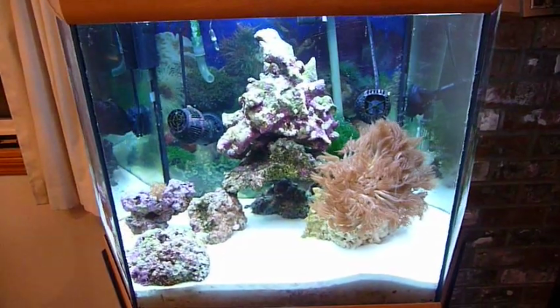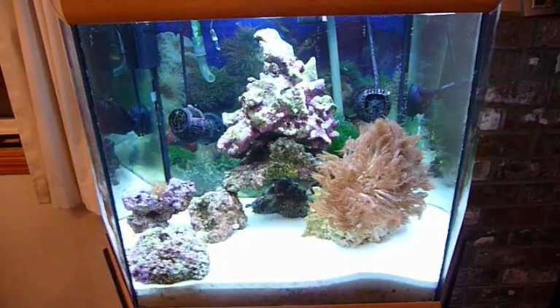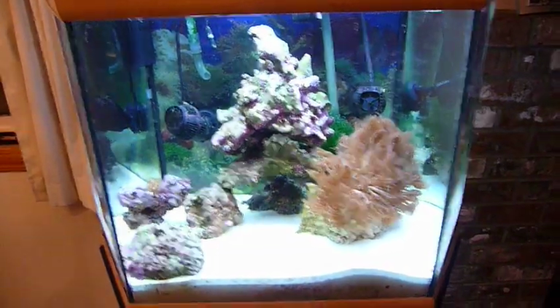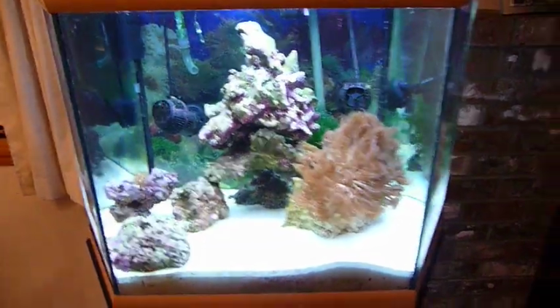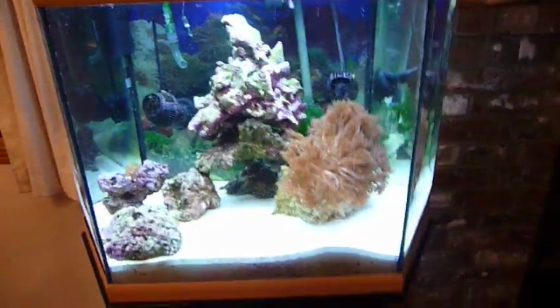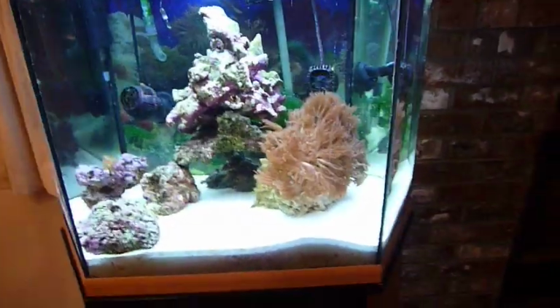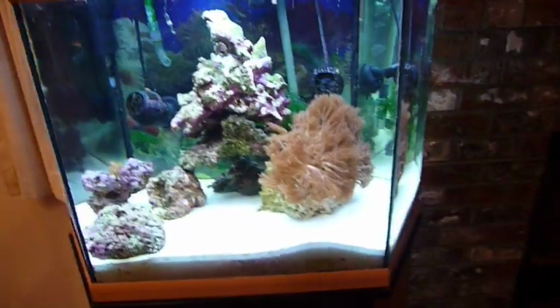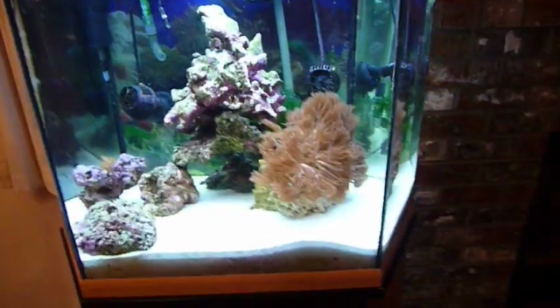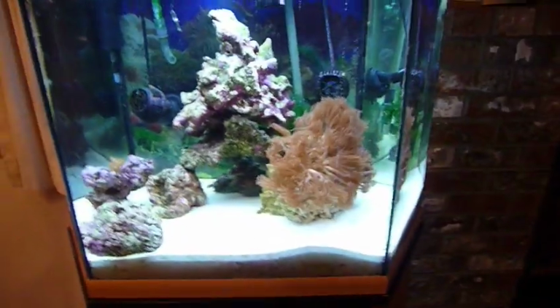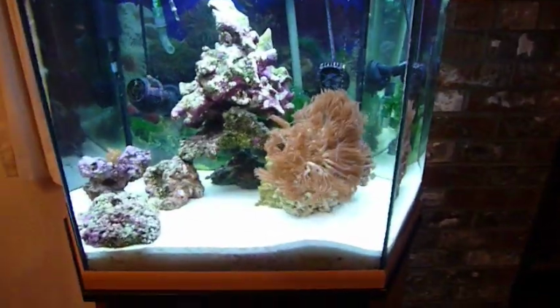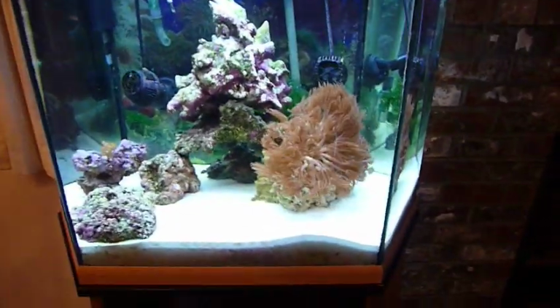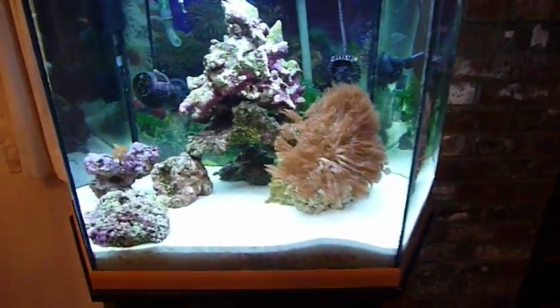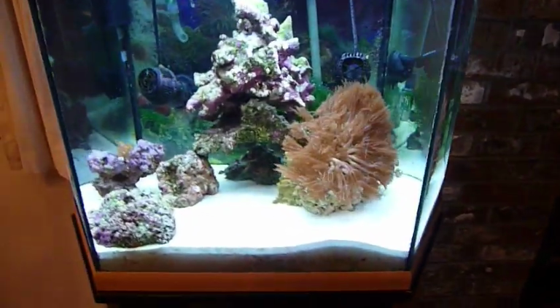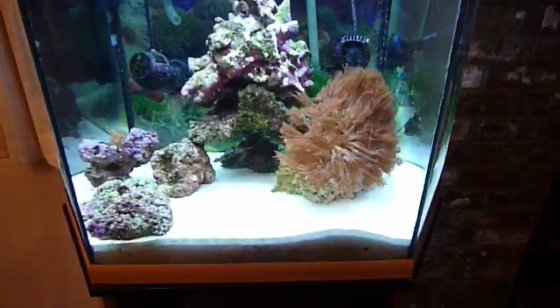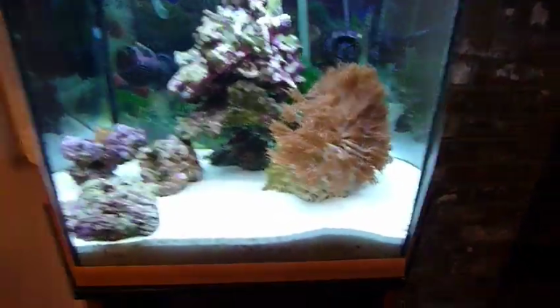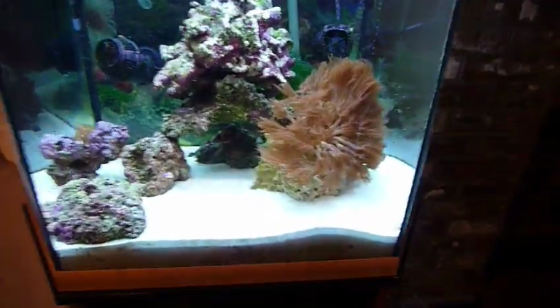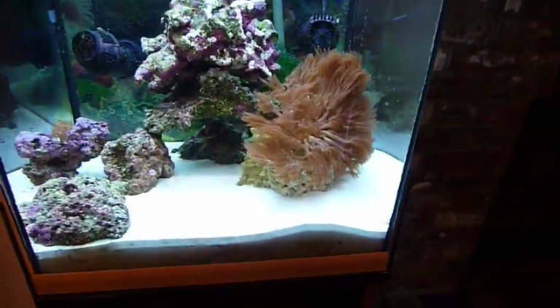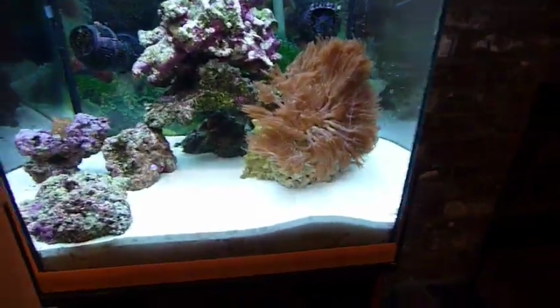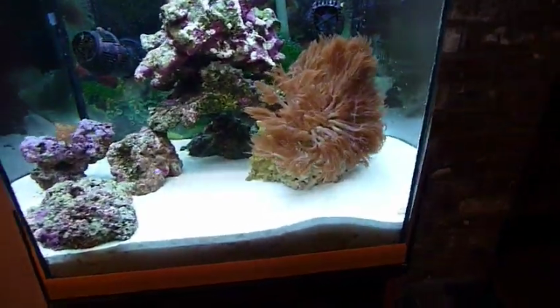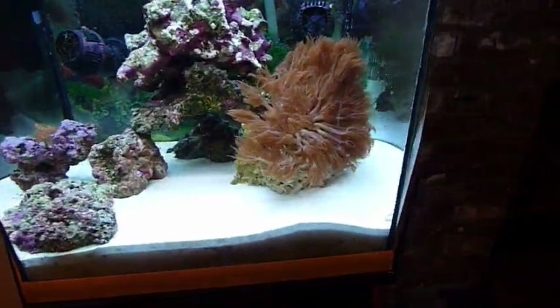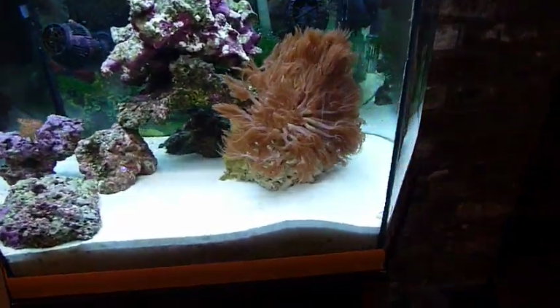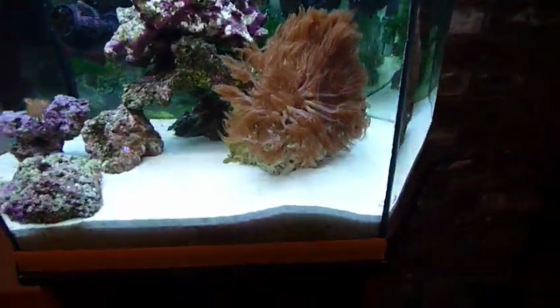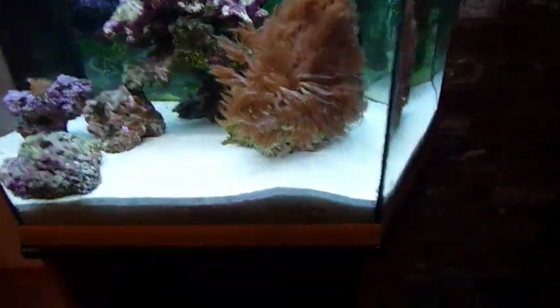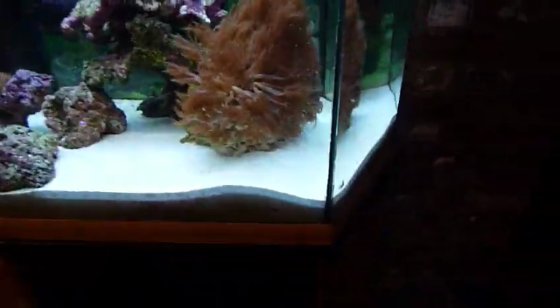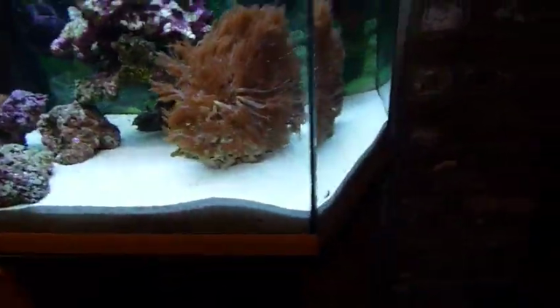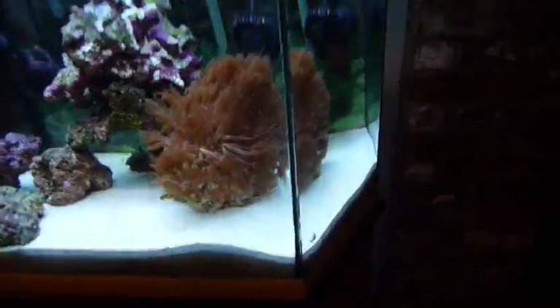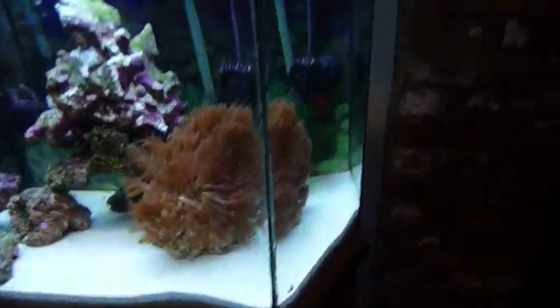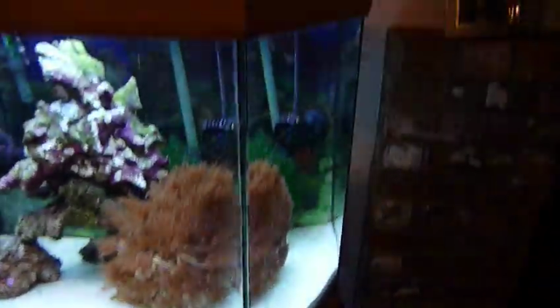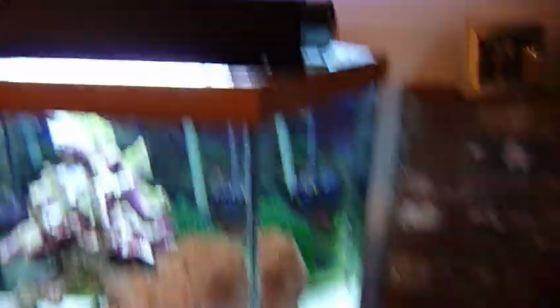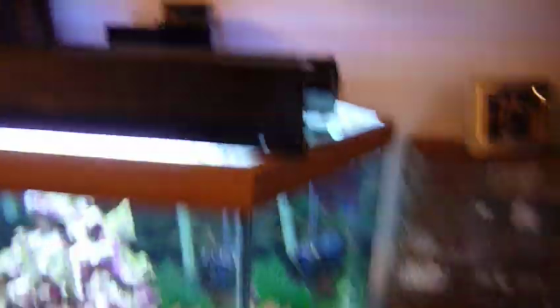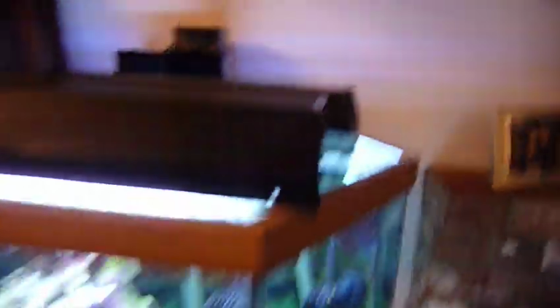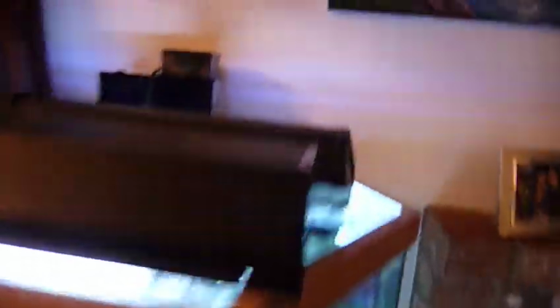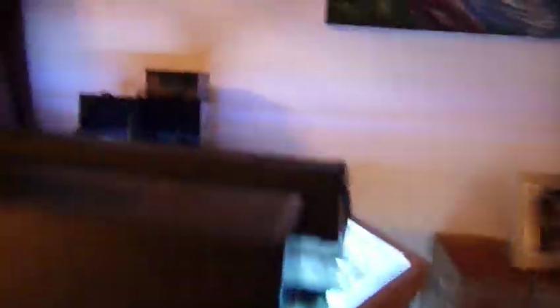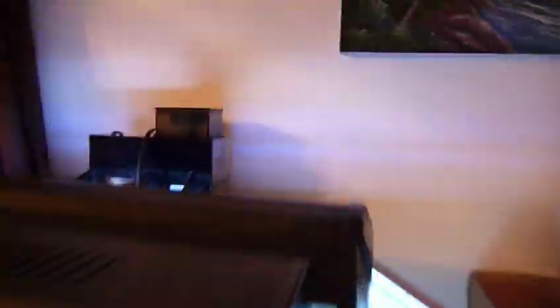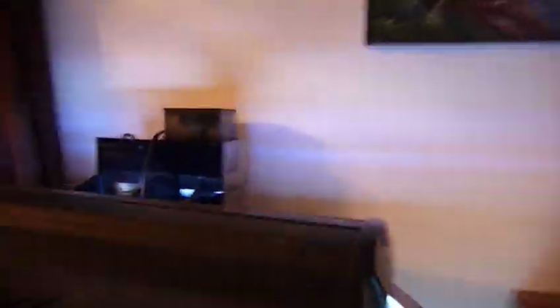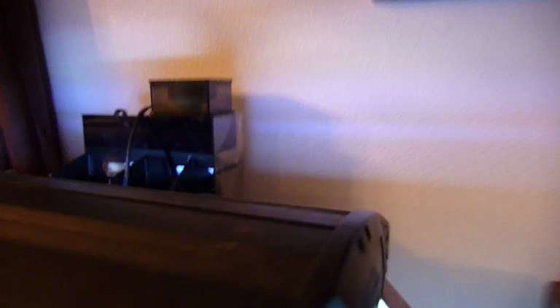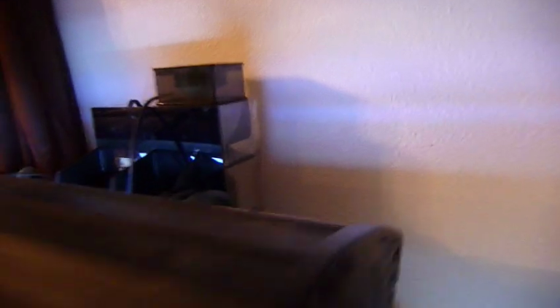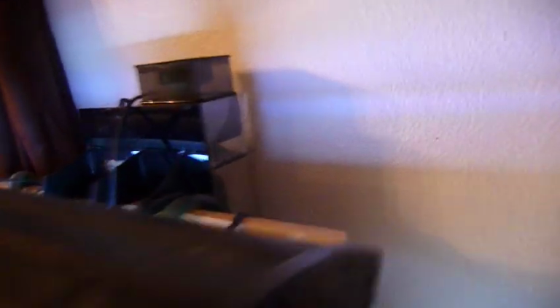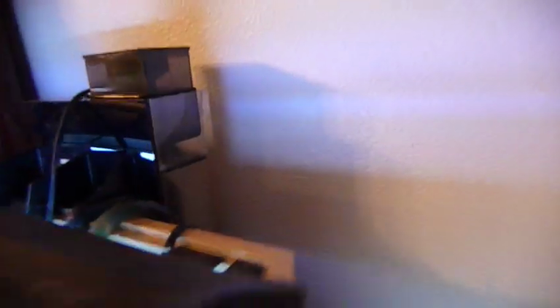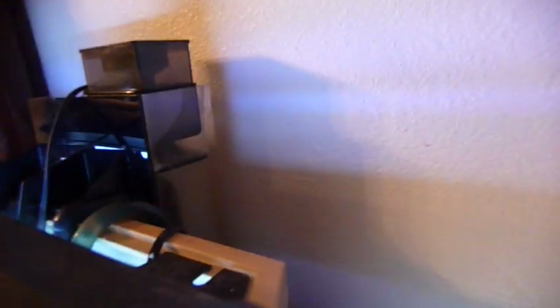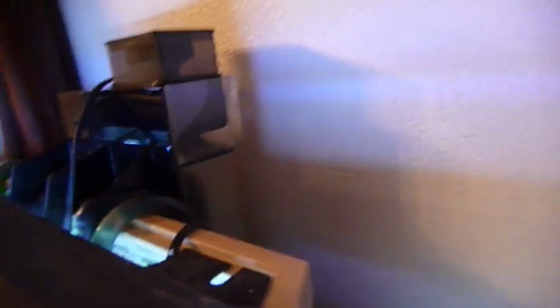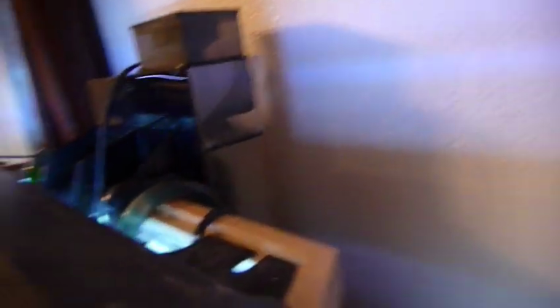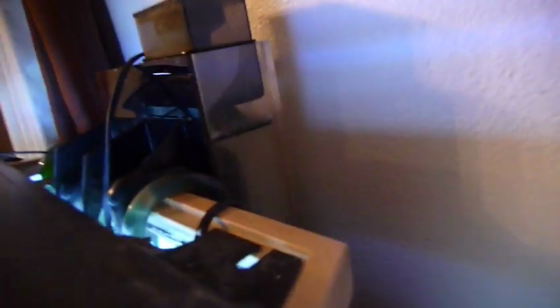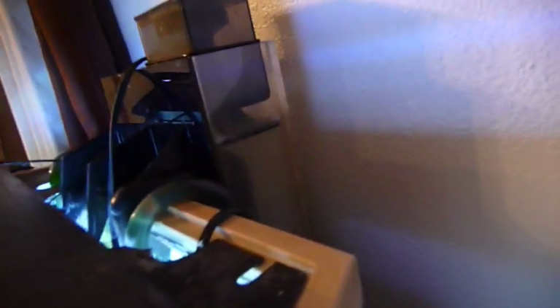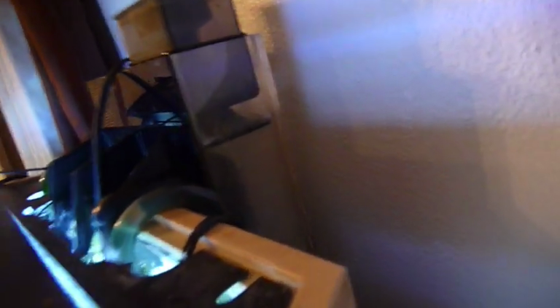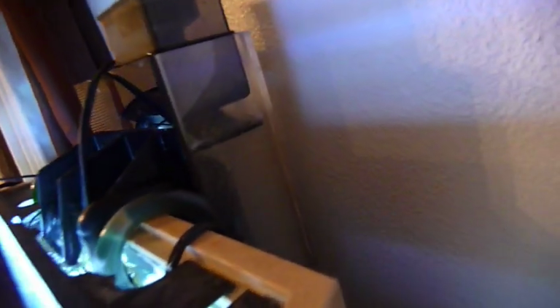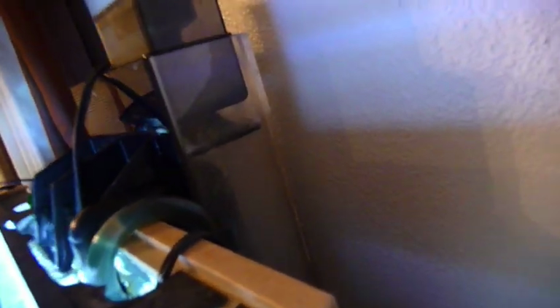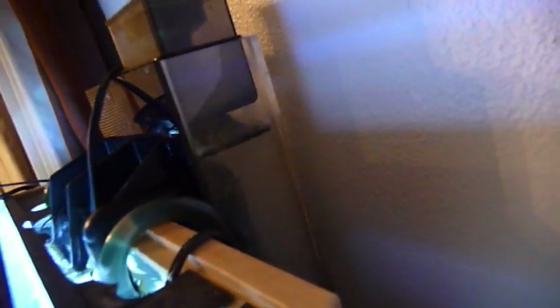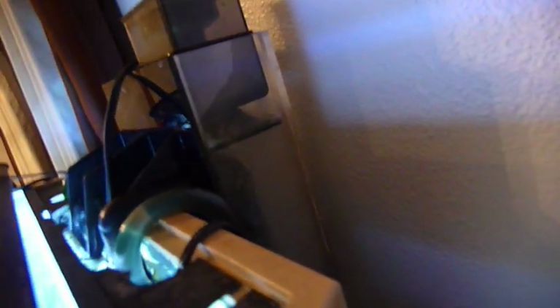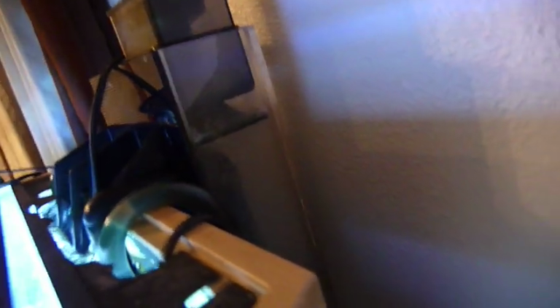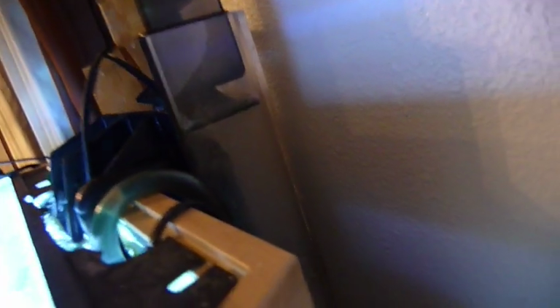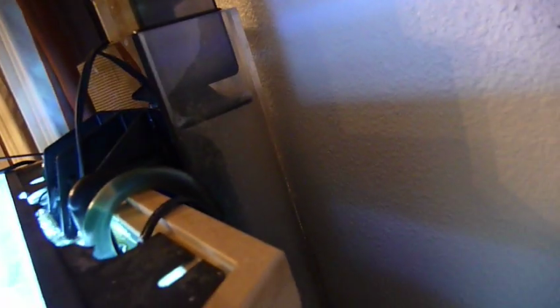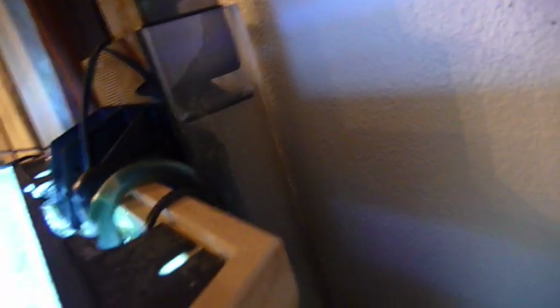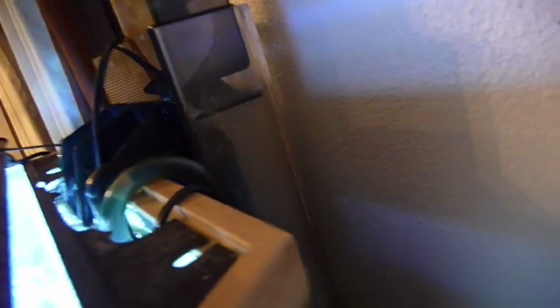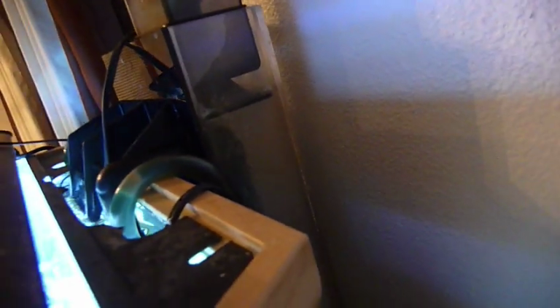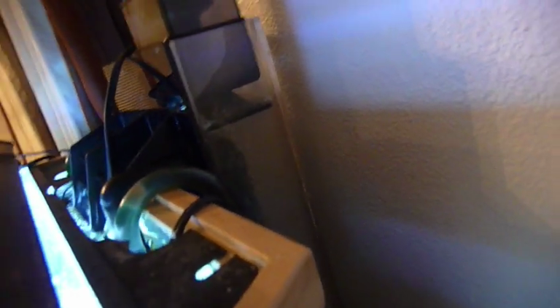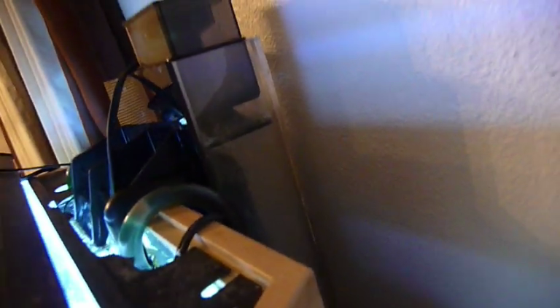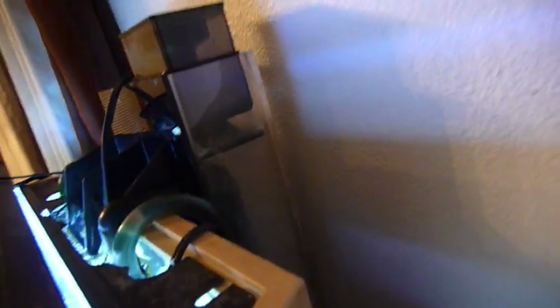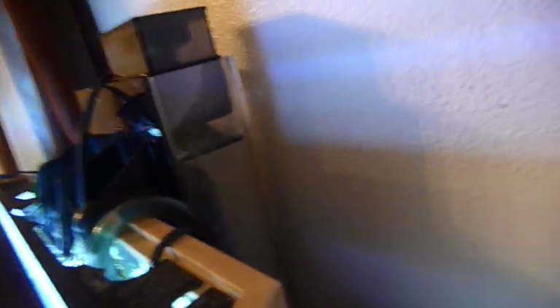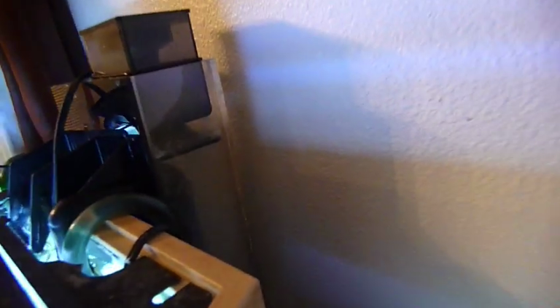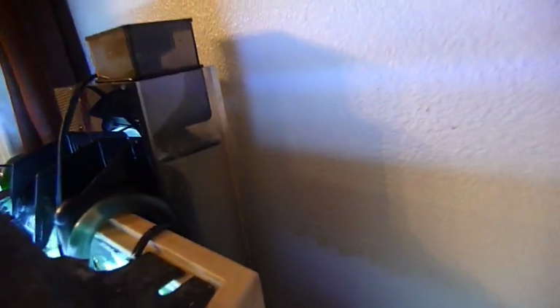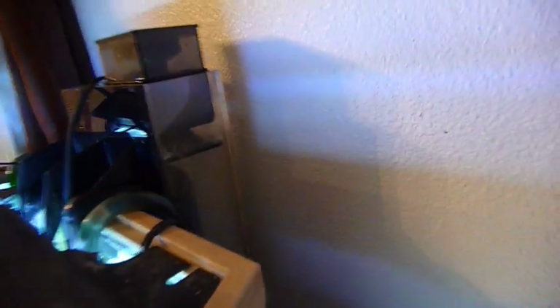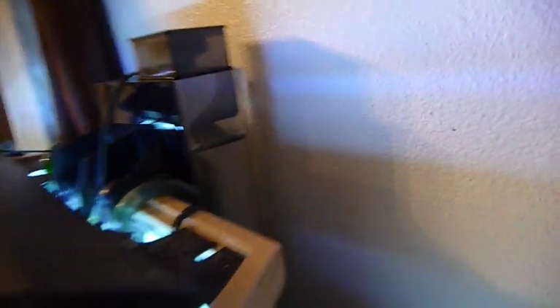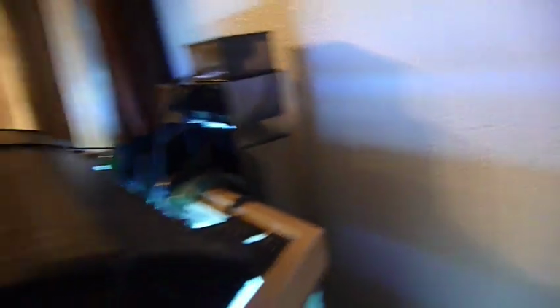This is my 42 gallon hexagon saltwater tank. It's got a TPR Aeroforce 2 protein skimmer, I think.